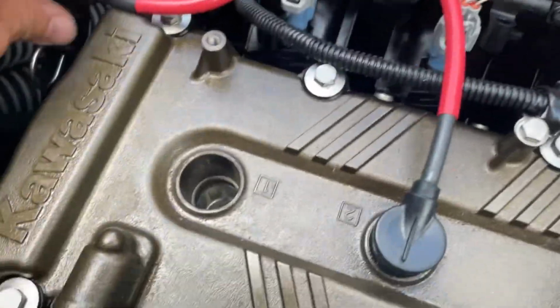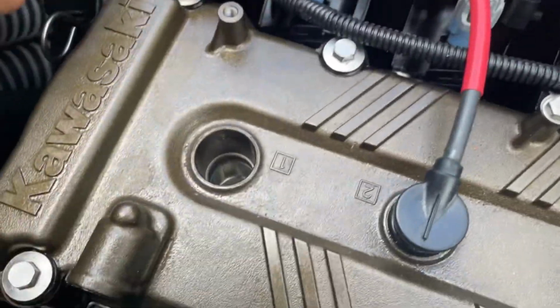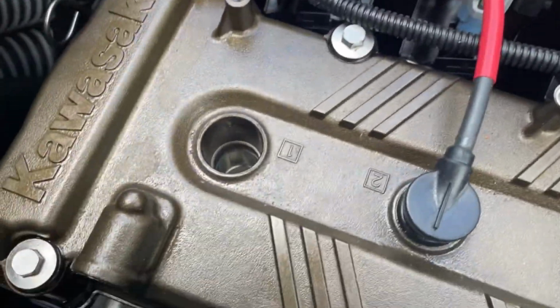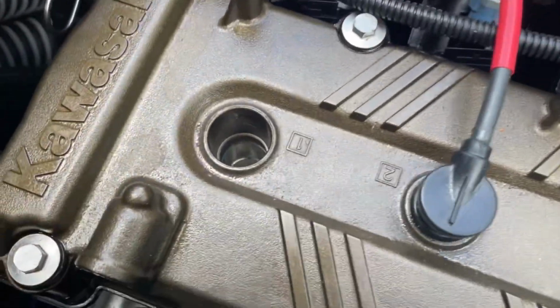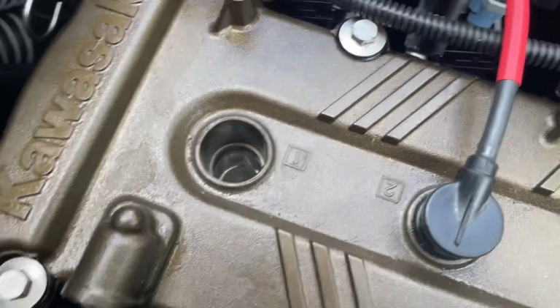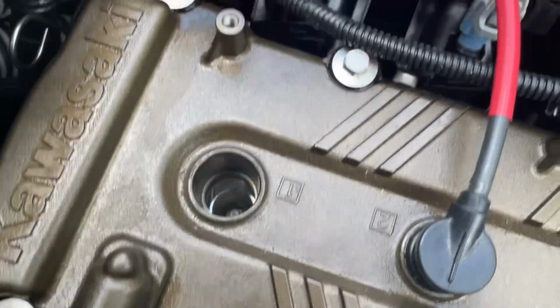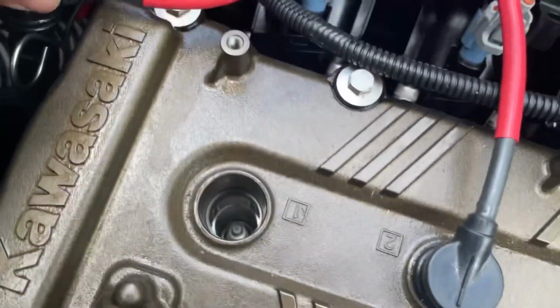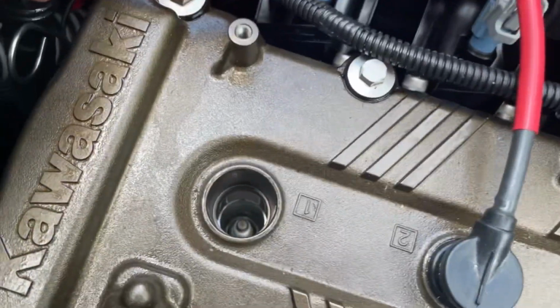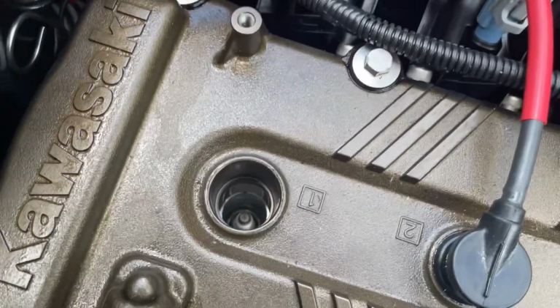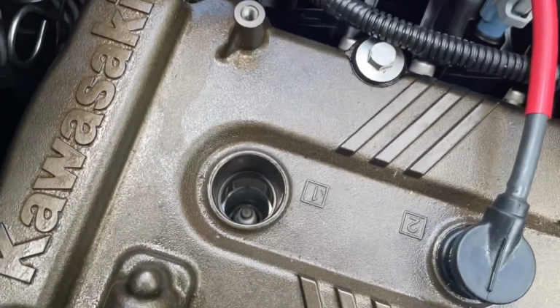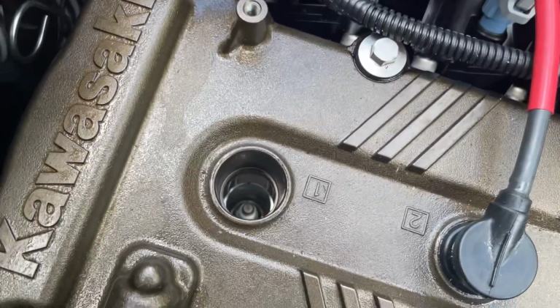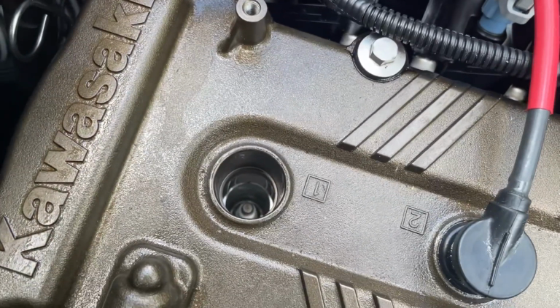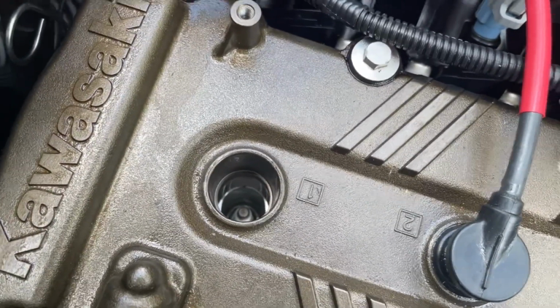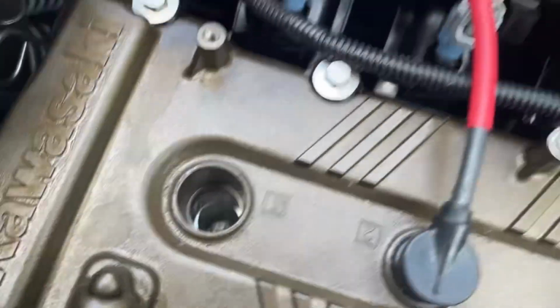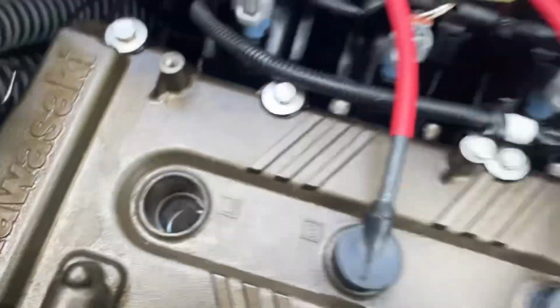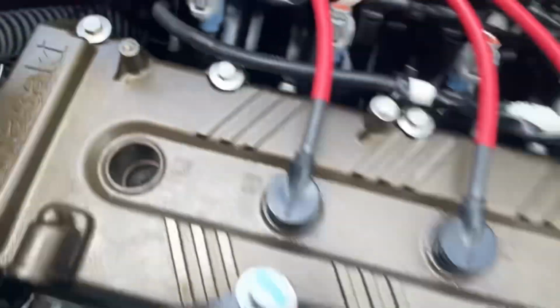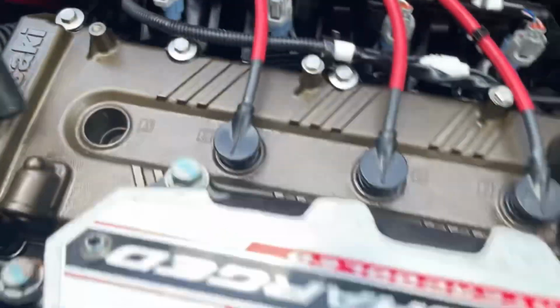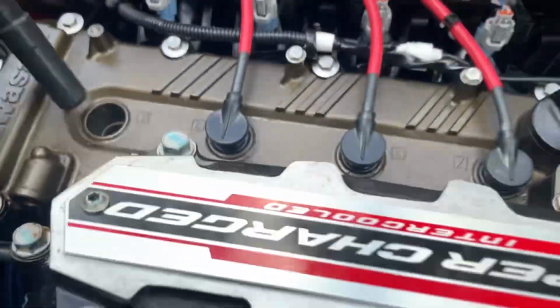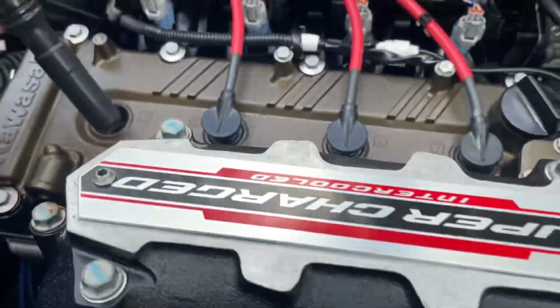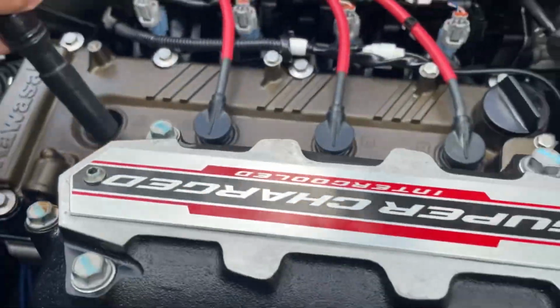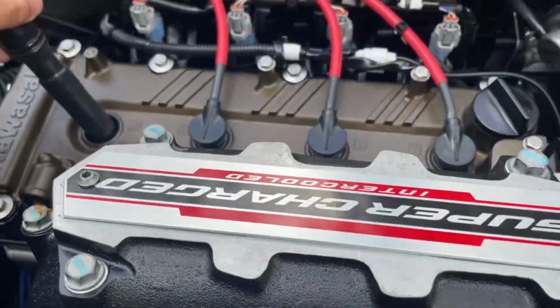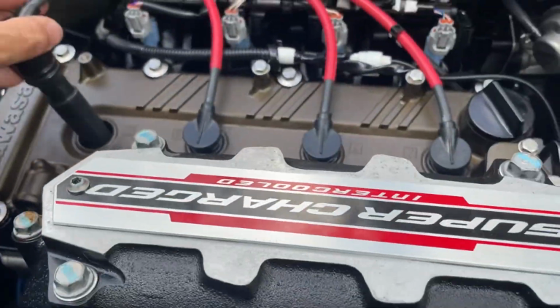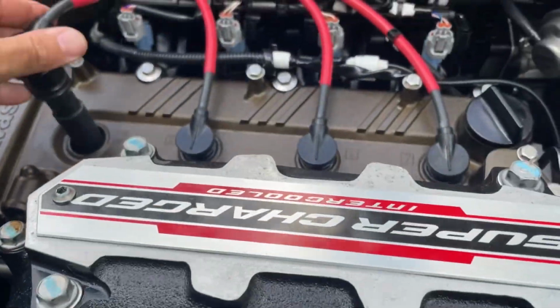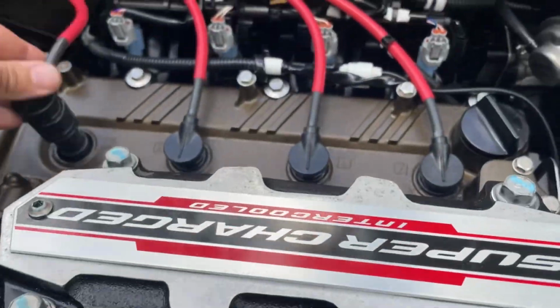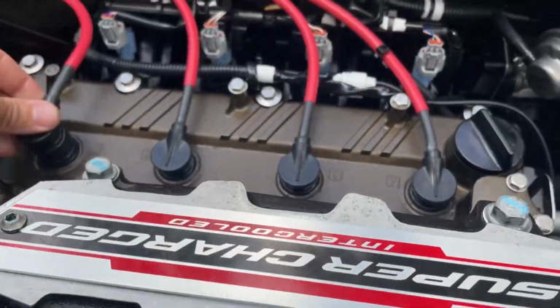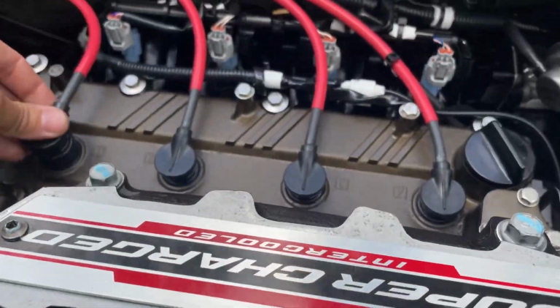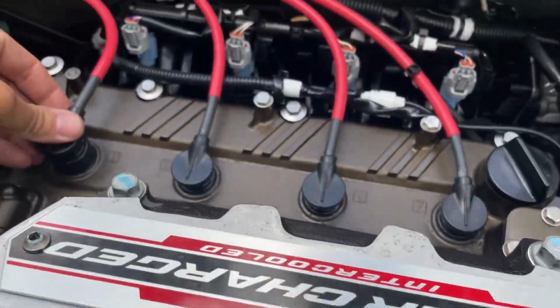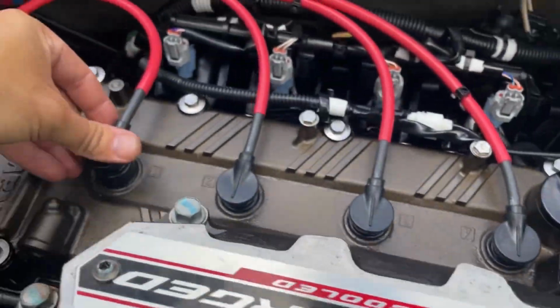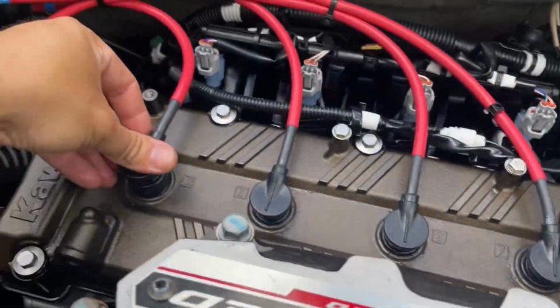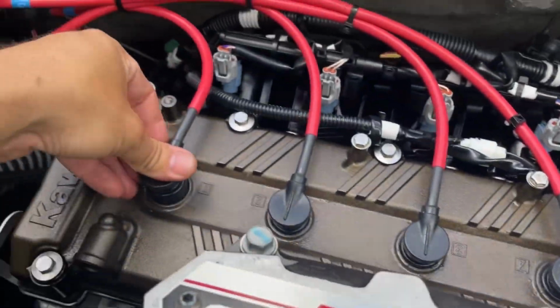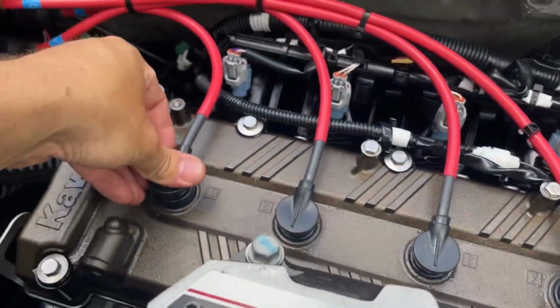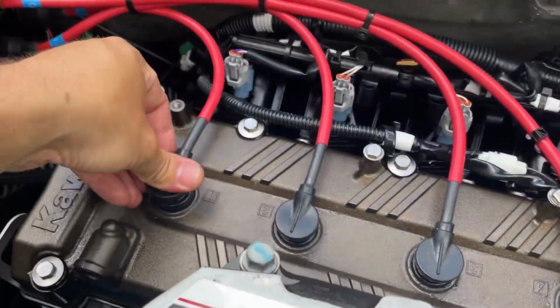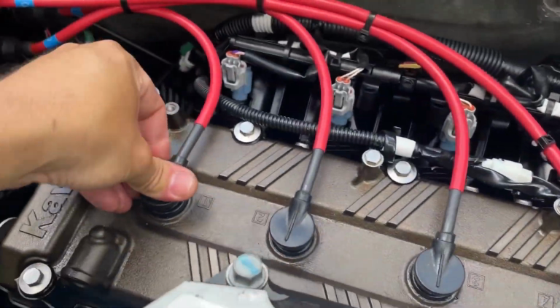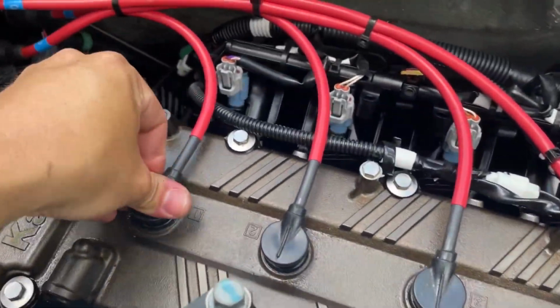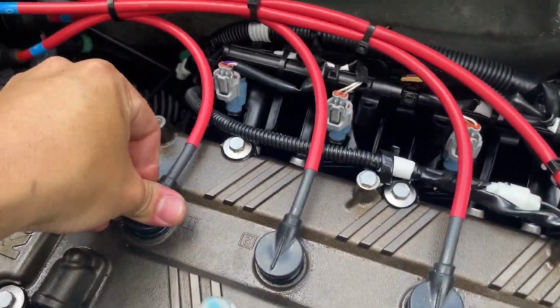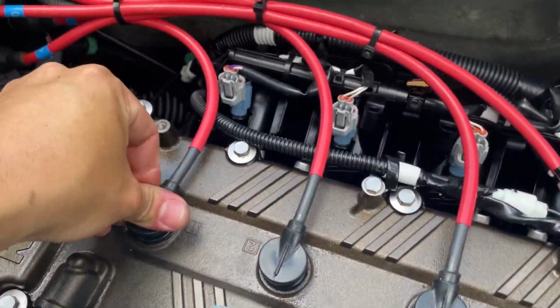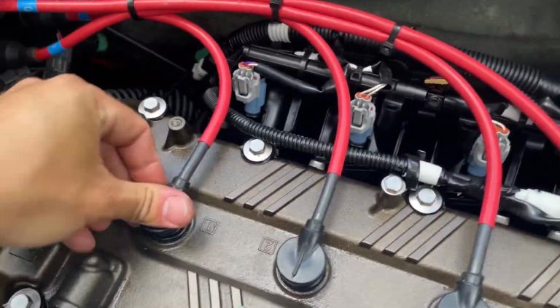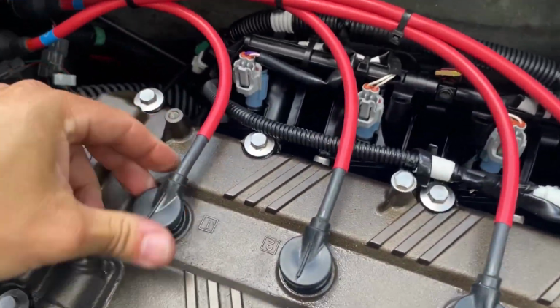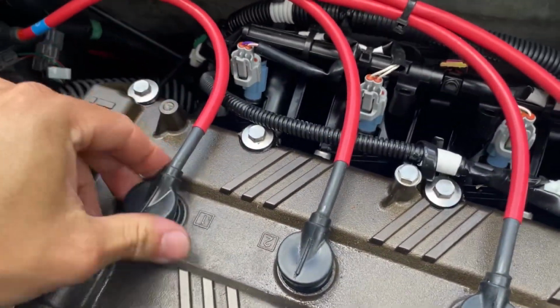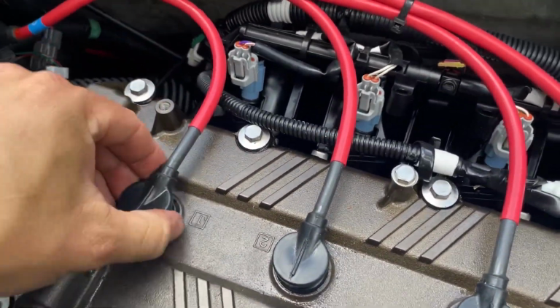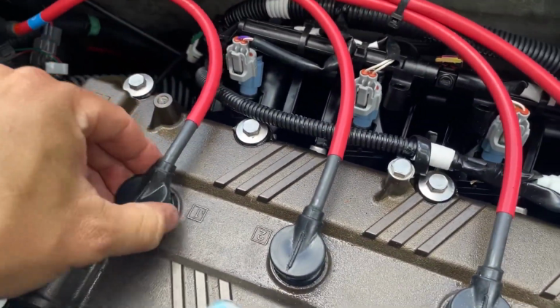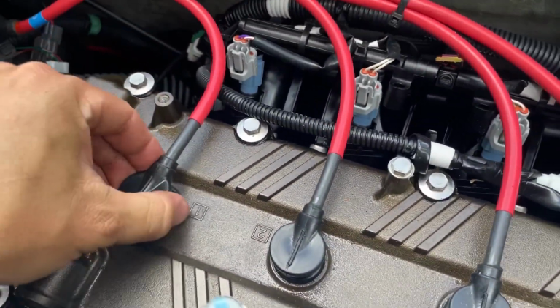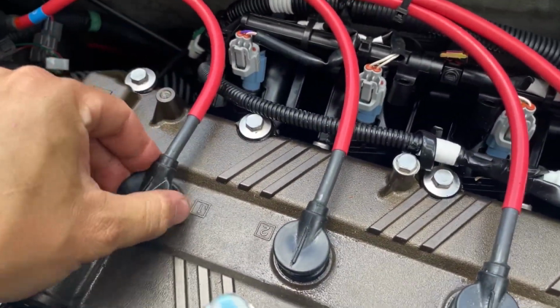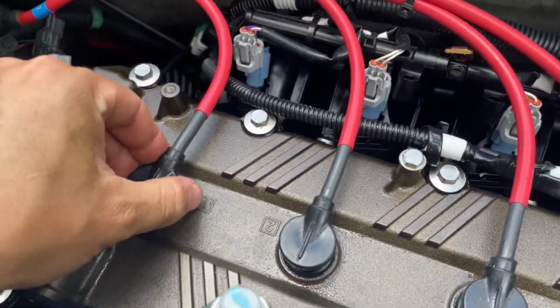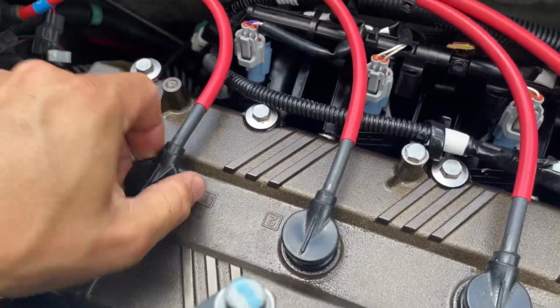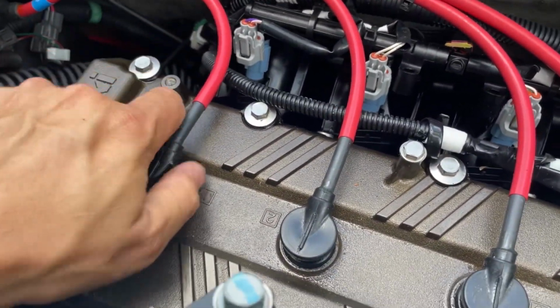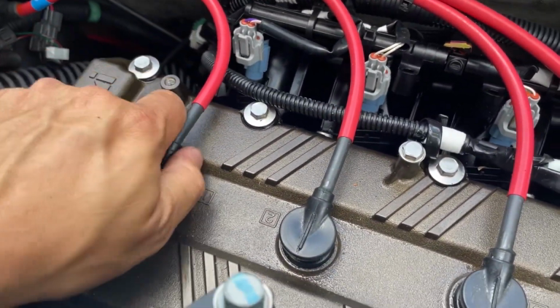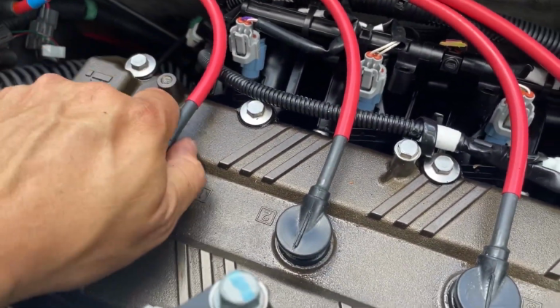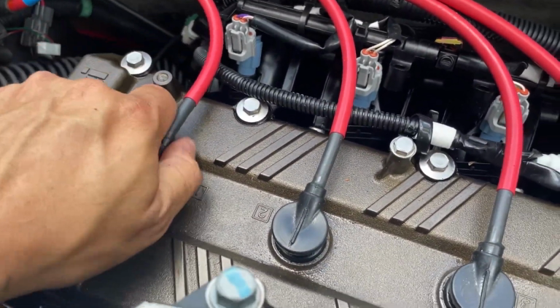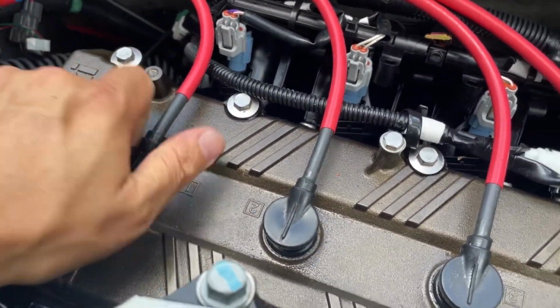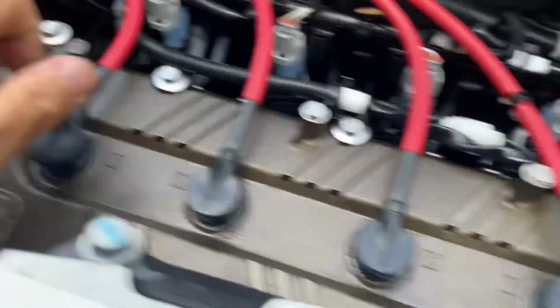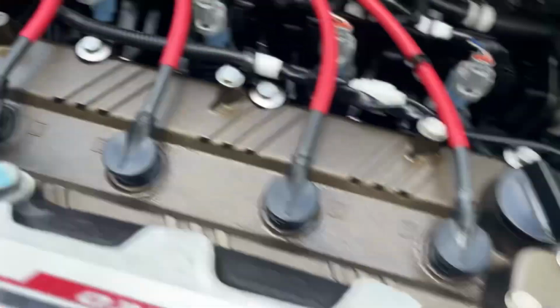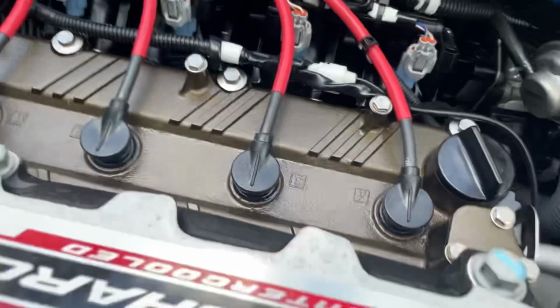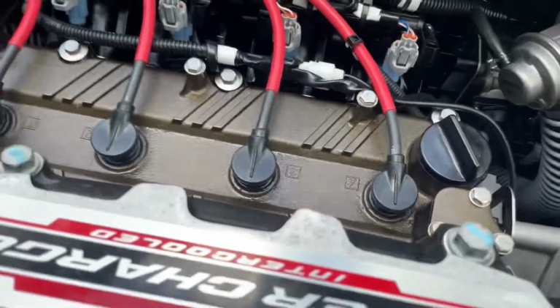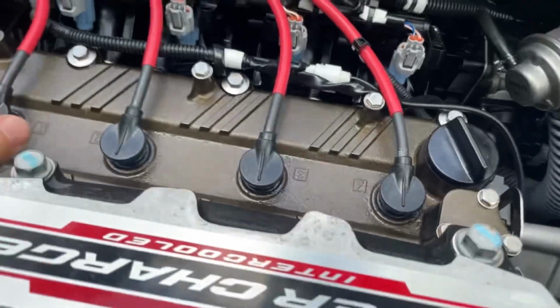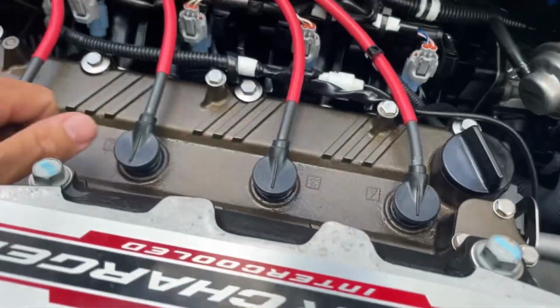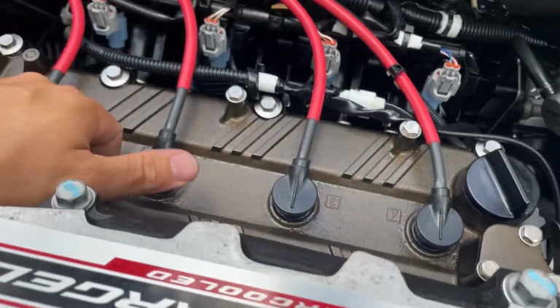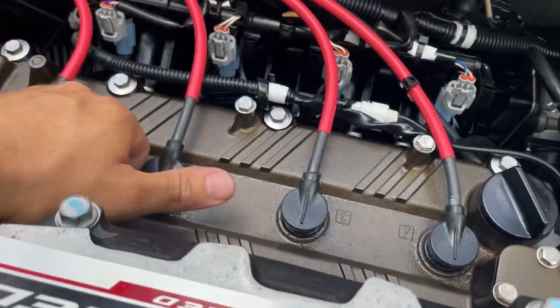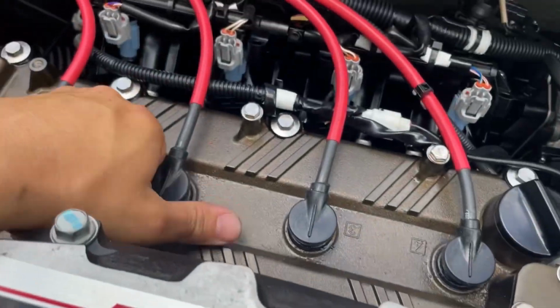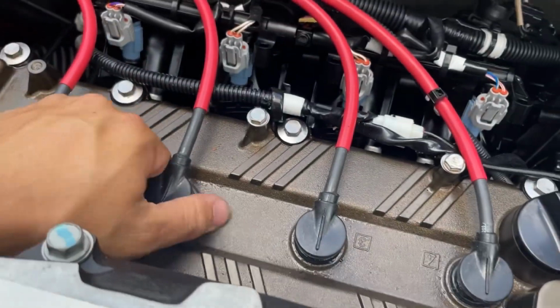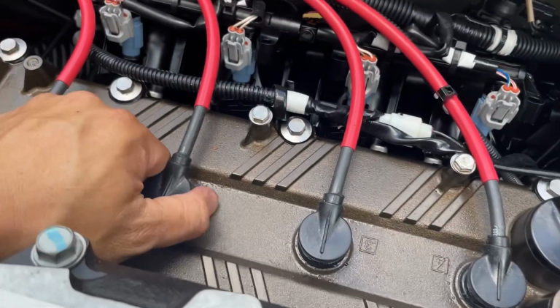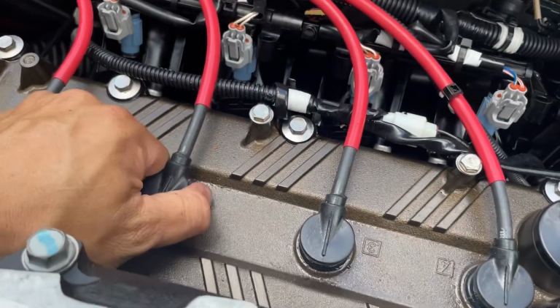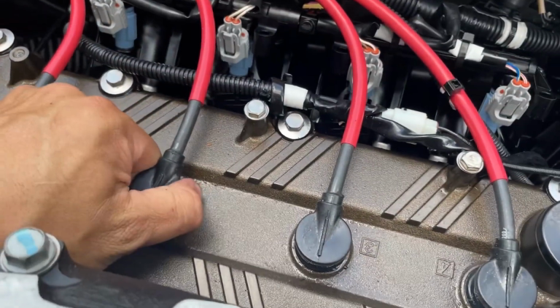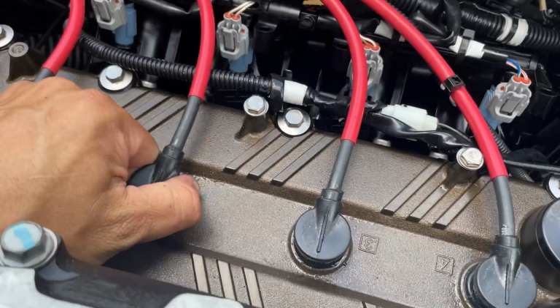Our plug is tightened. We're going to reinstall the boot, make sure it's in there secure, and now onto the next one.